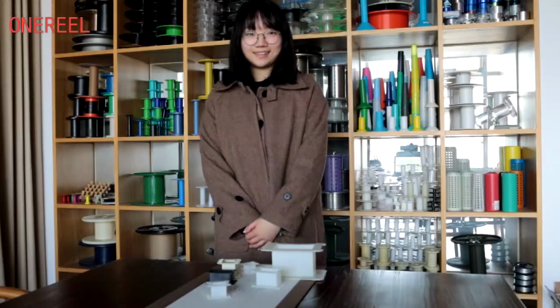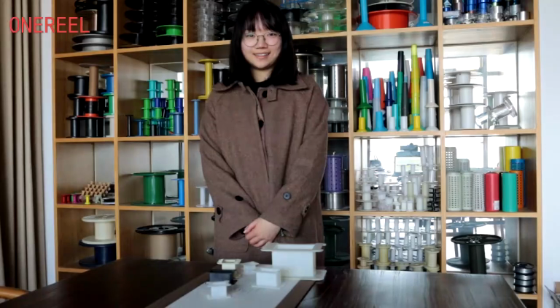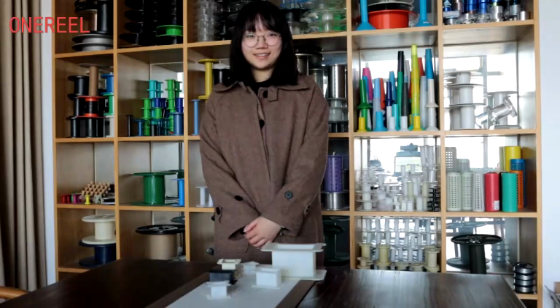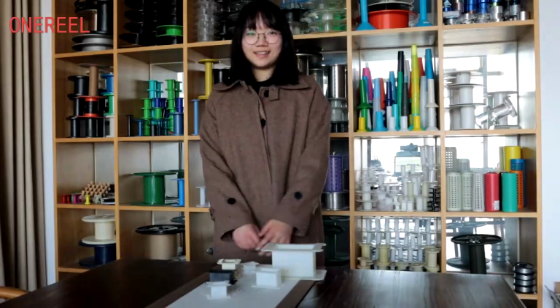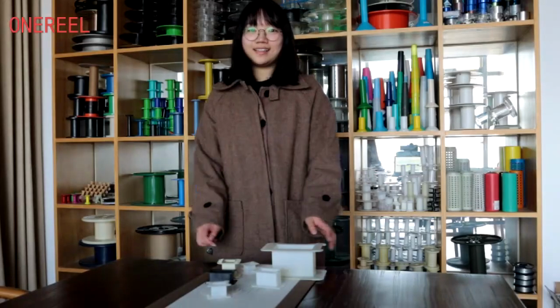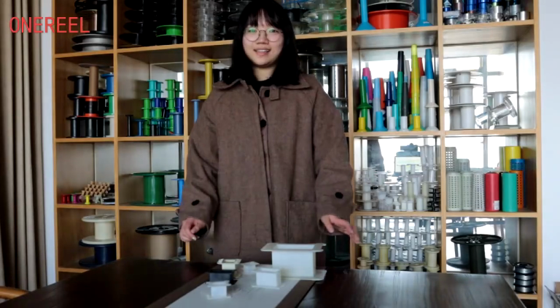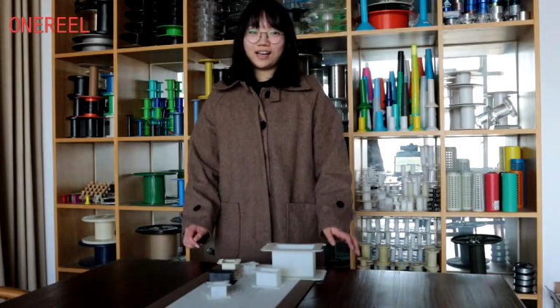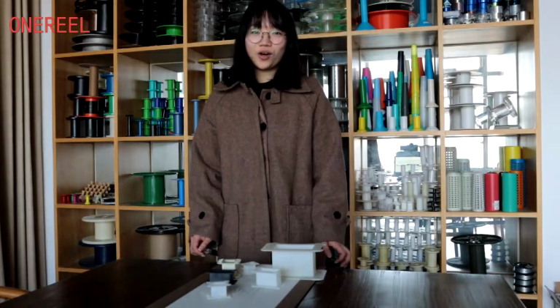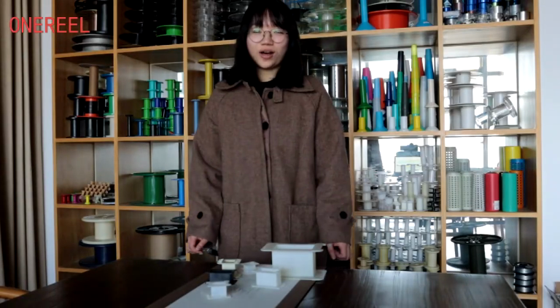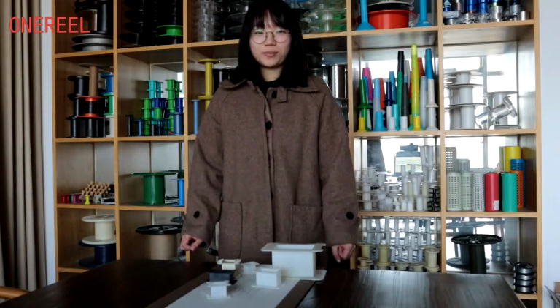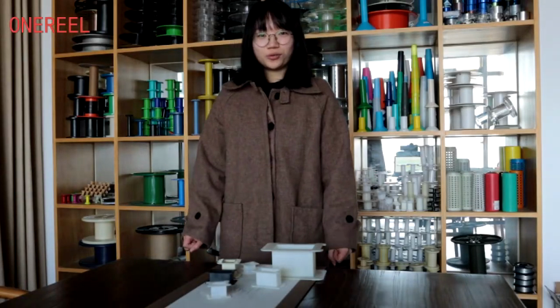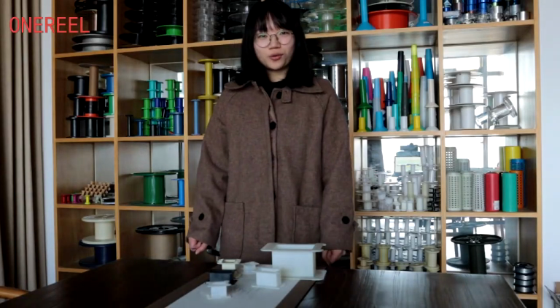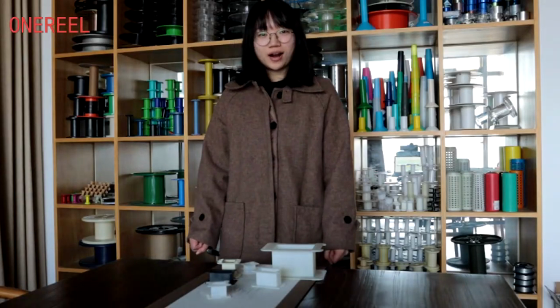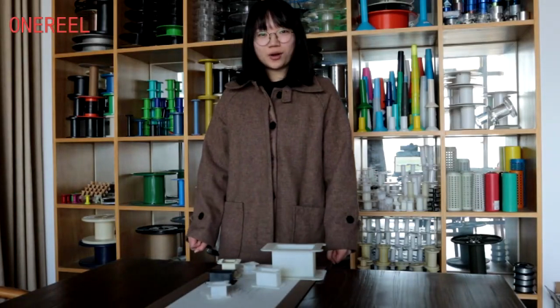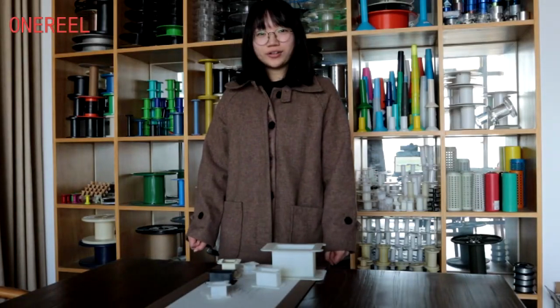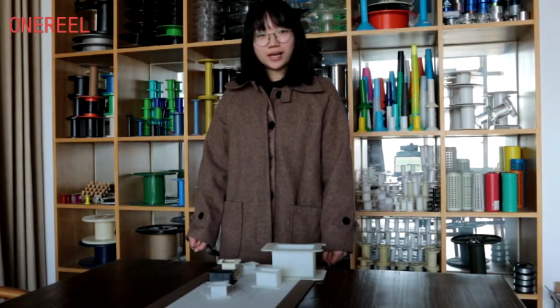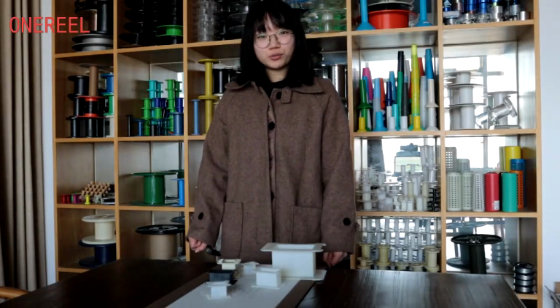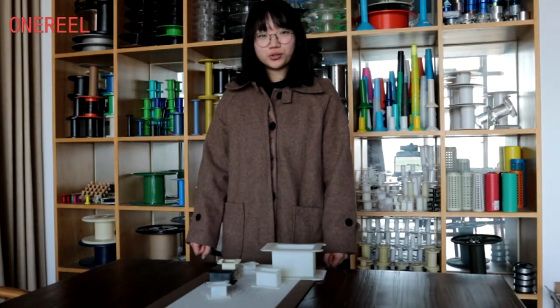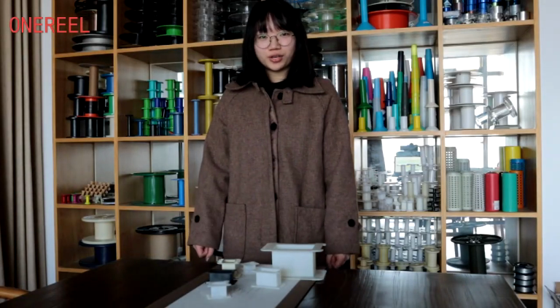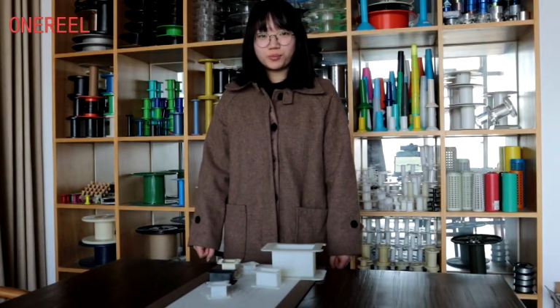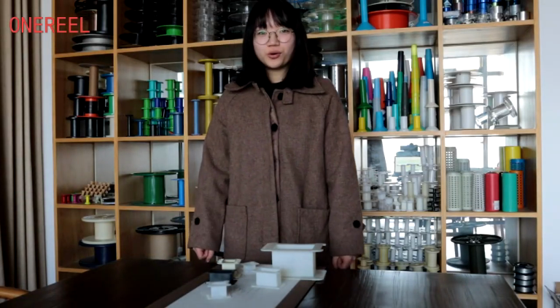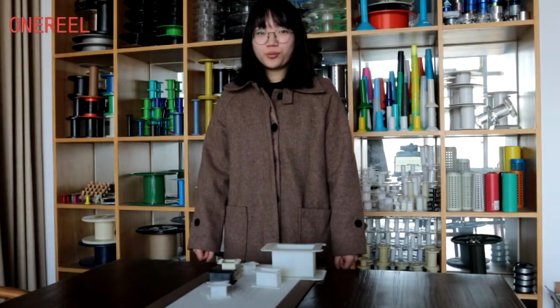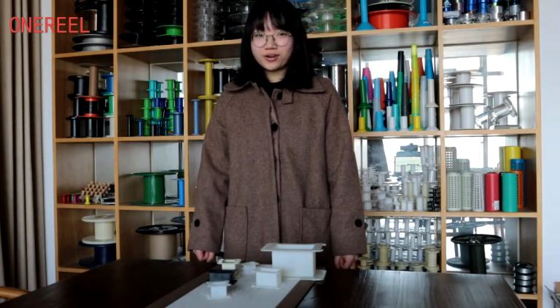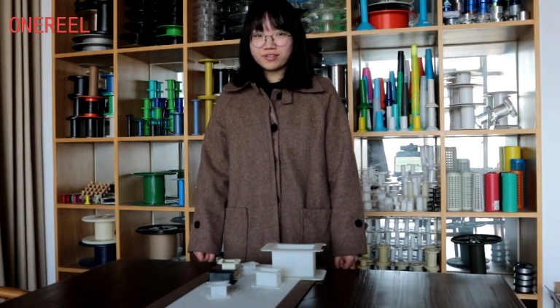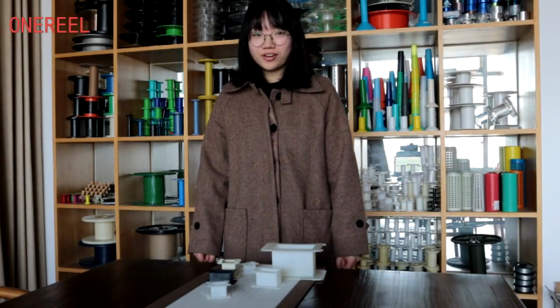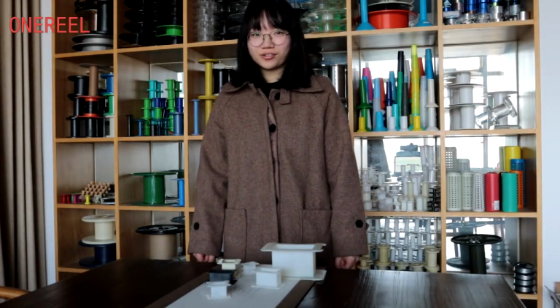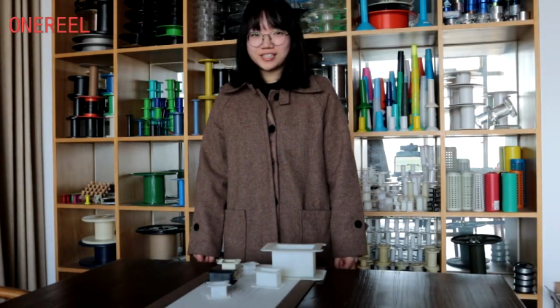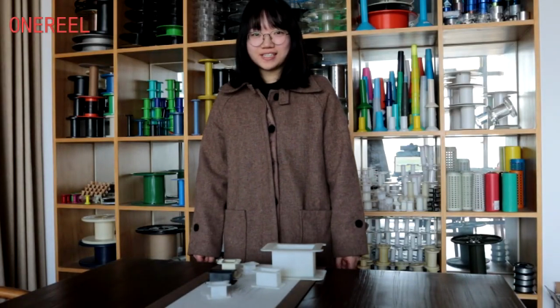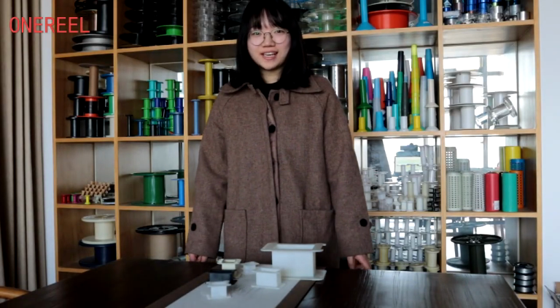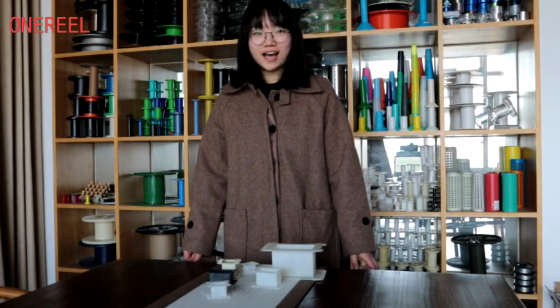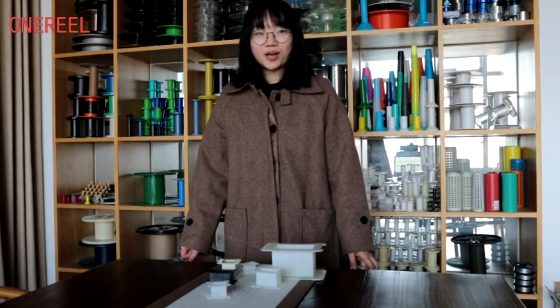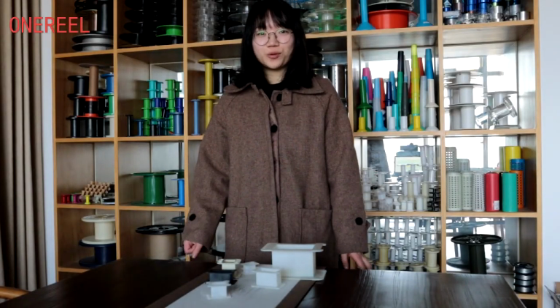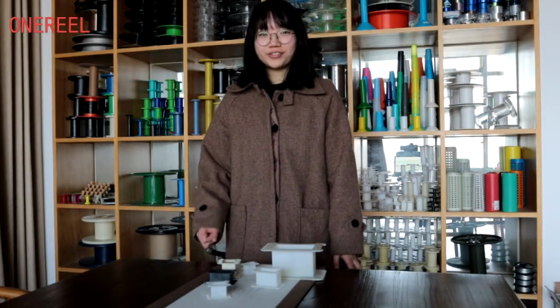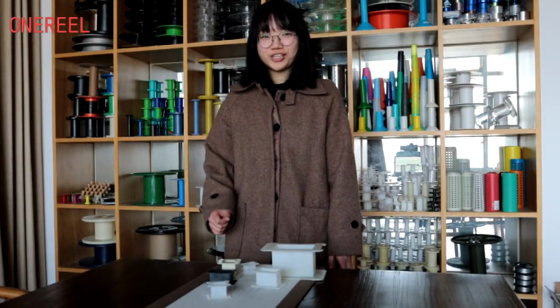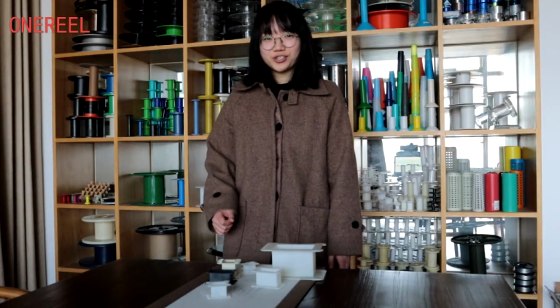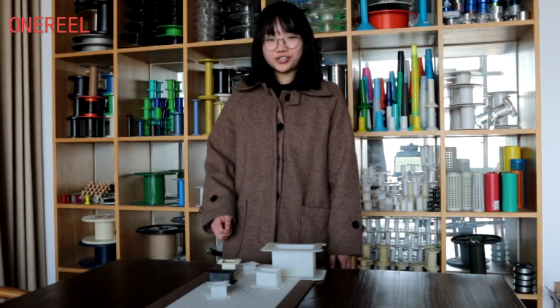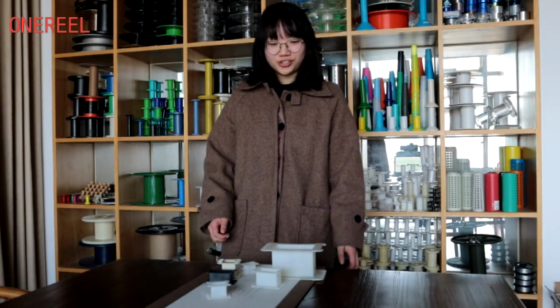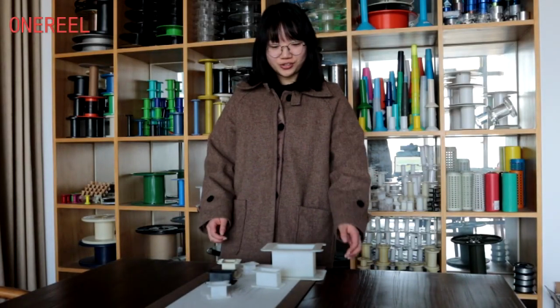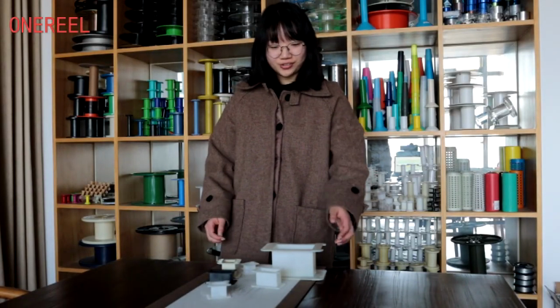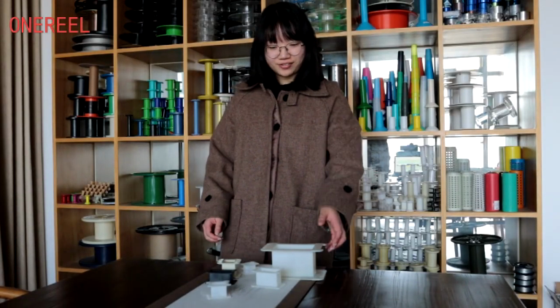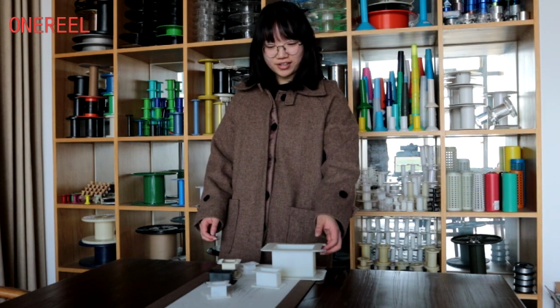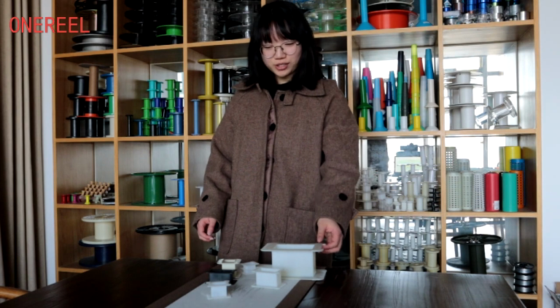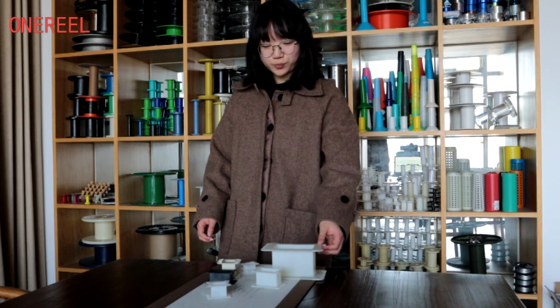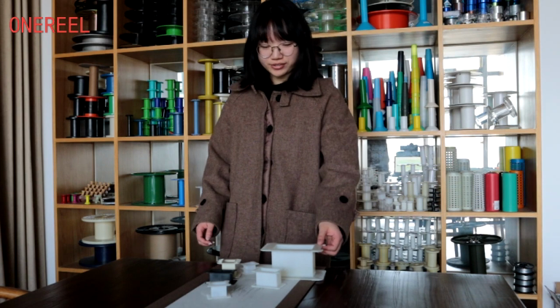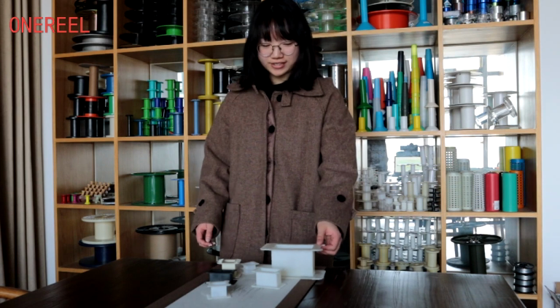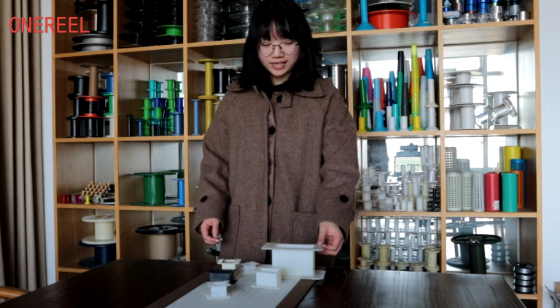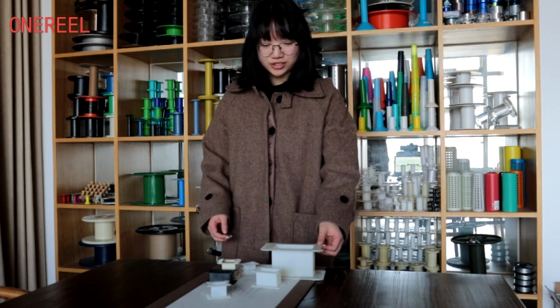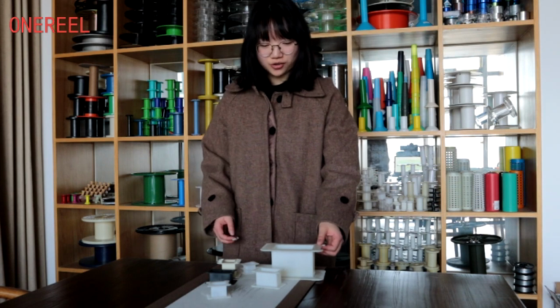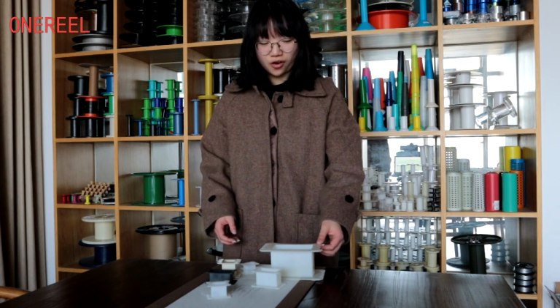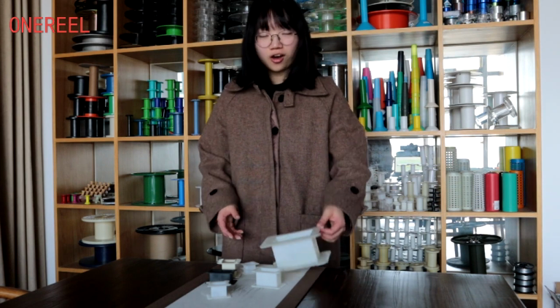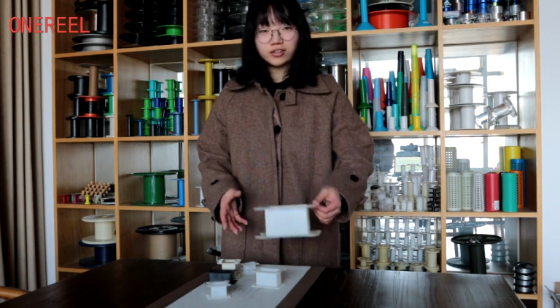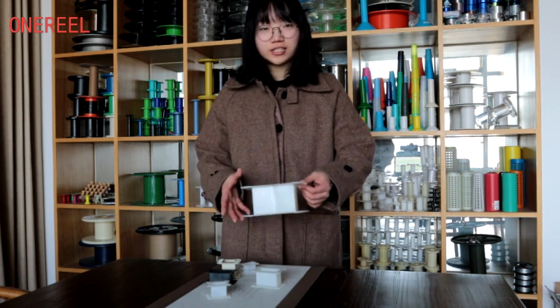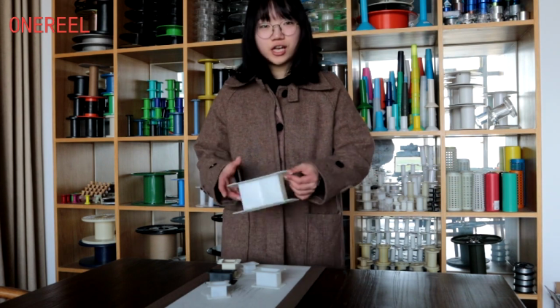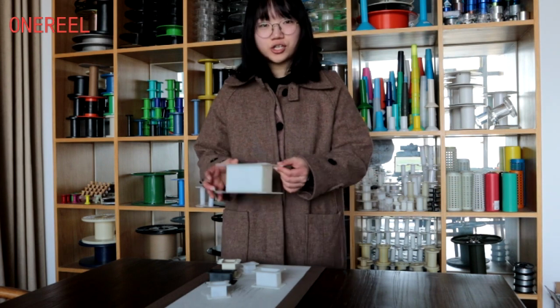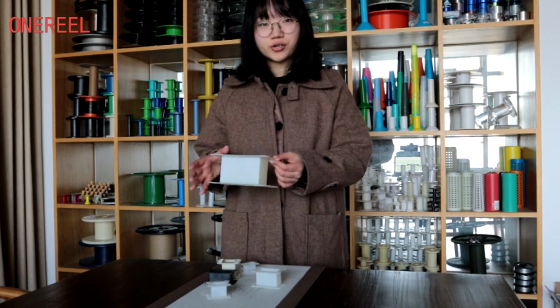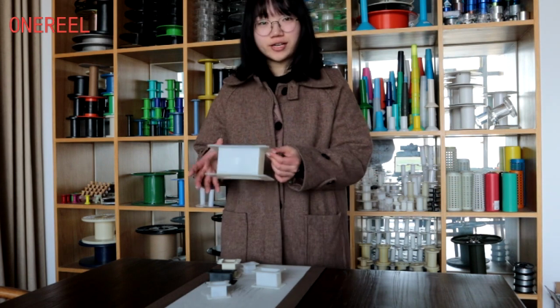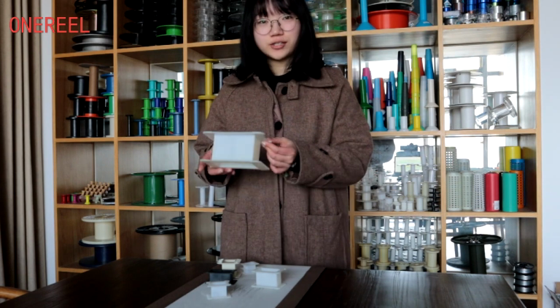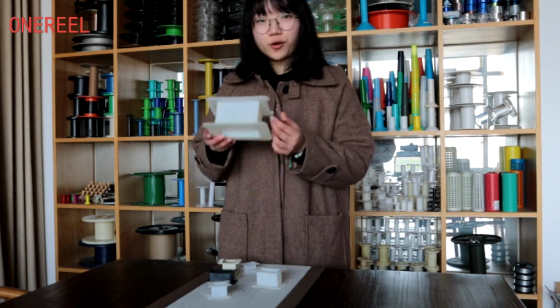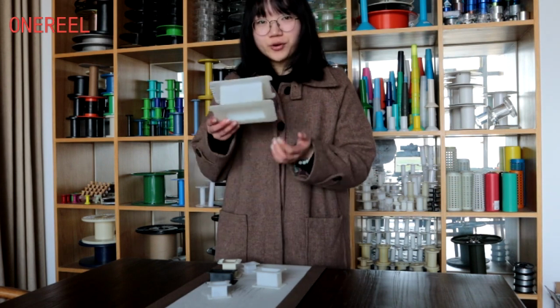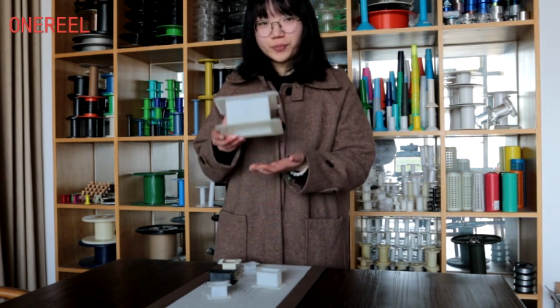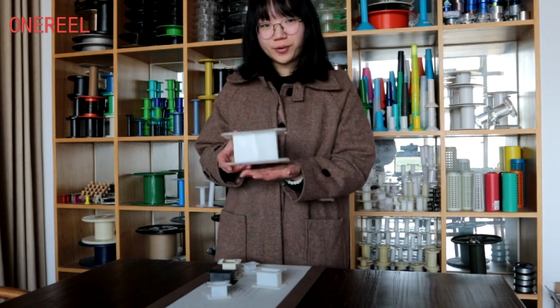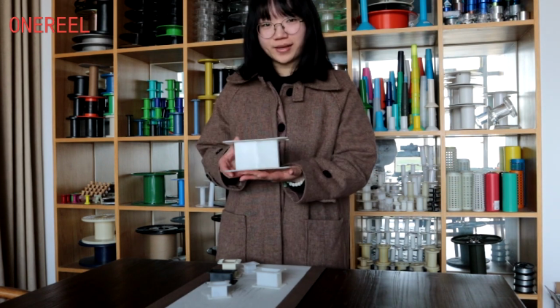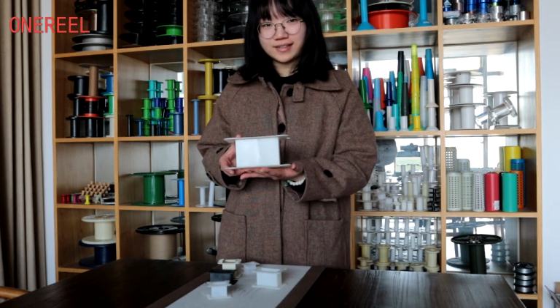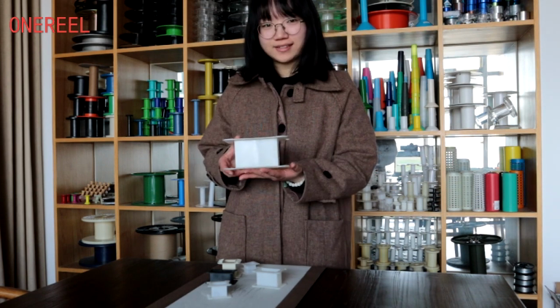Hello, I'm Nora. Welcome to Ningbo One Real. Today I will introduce this product called Transformer Bobbins.